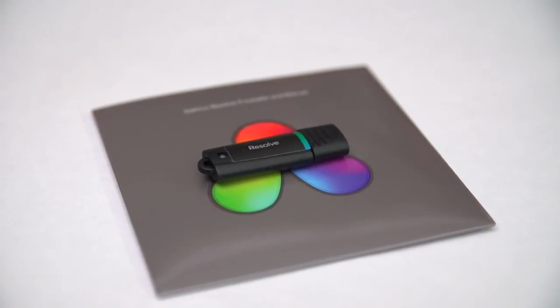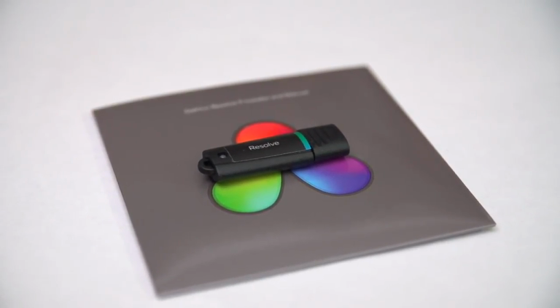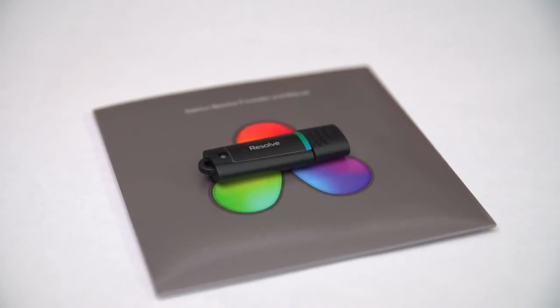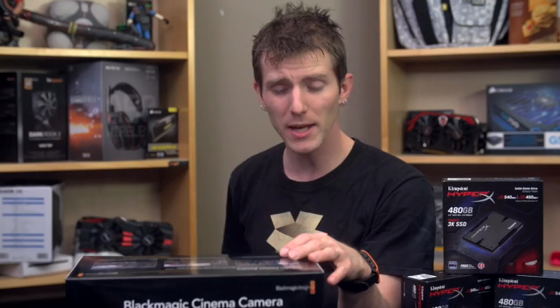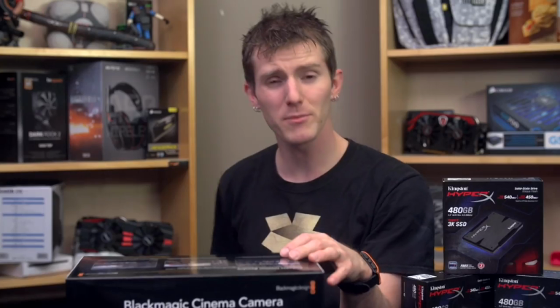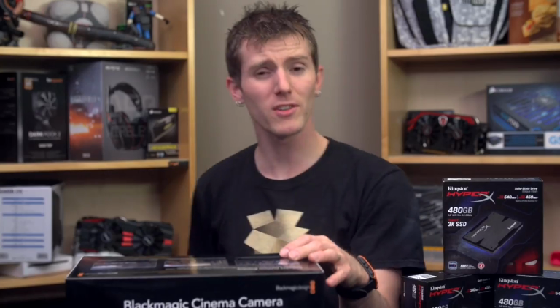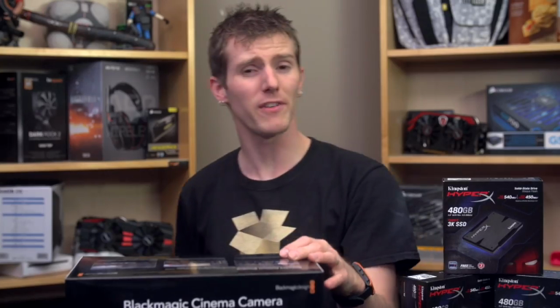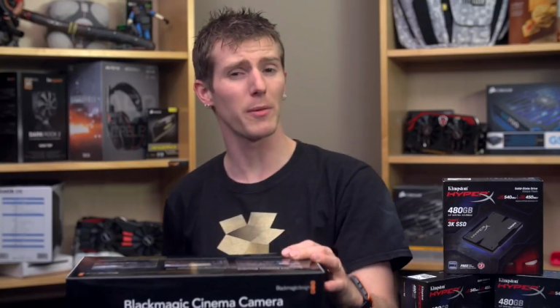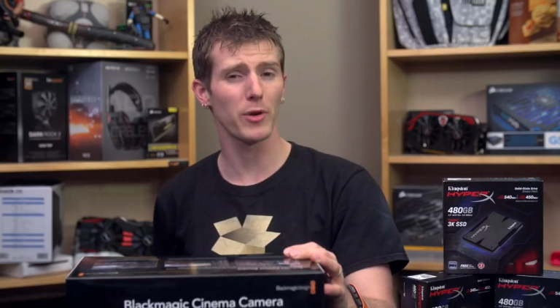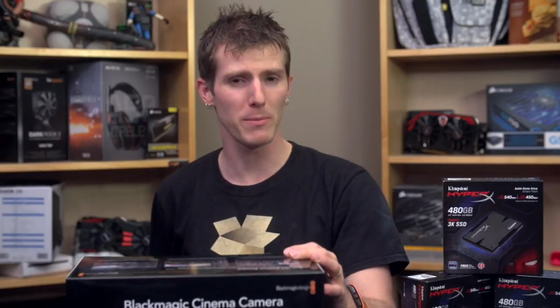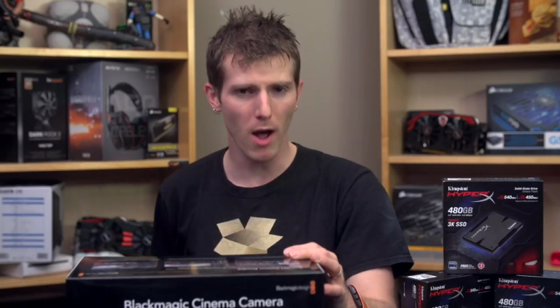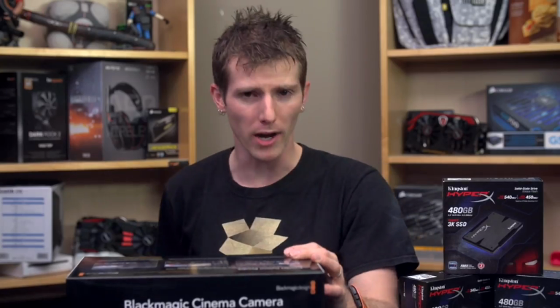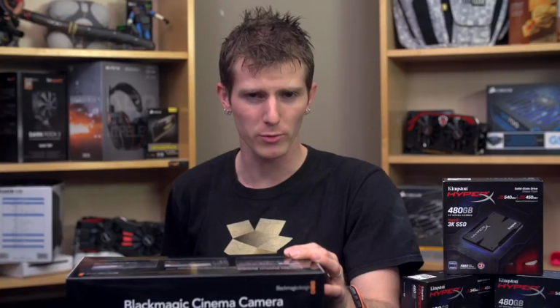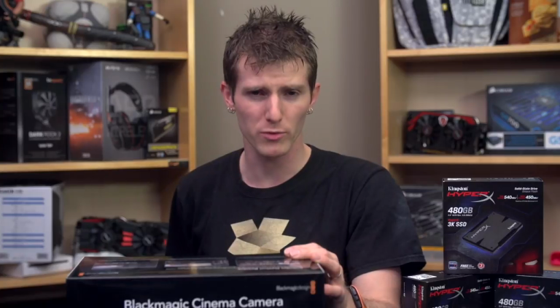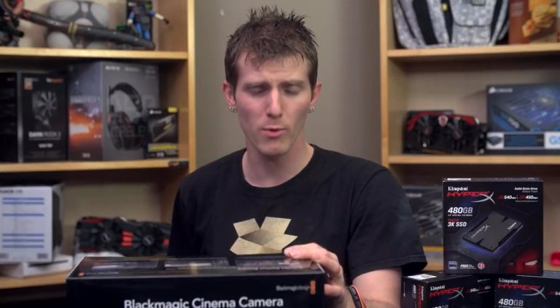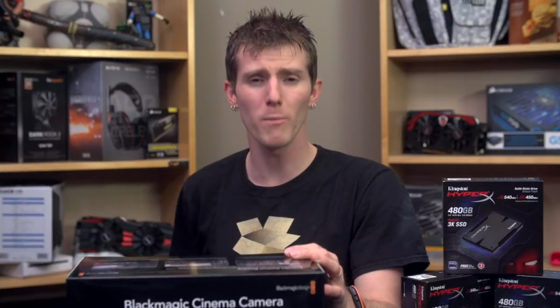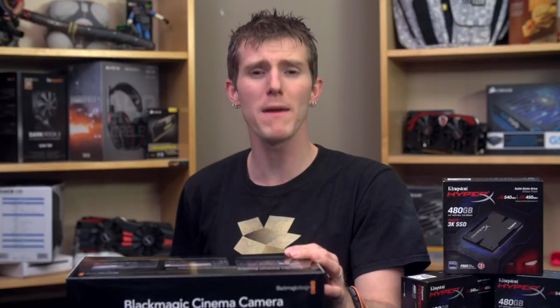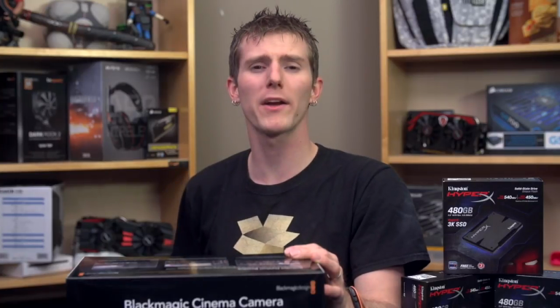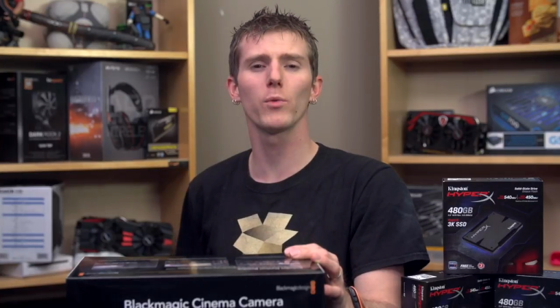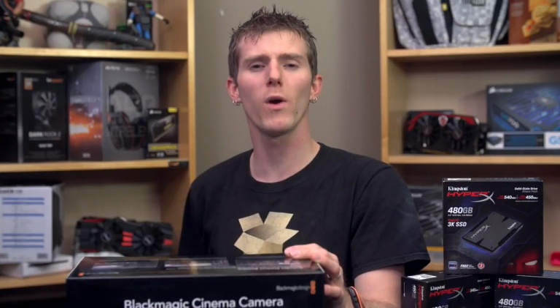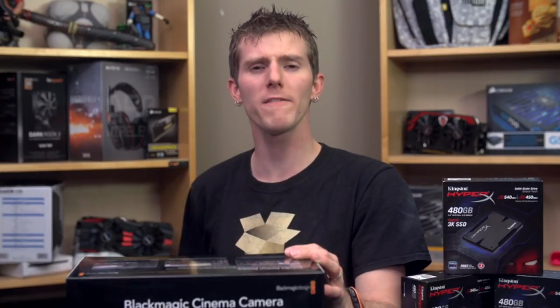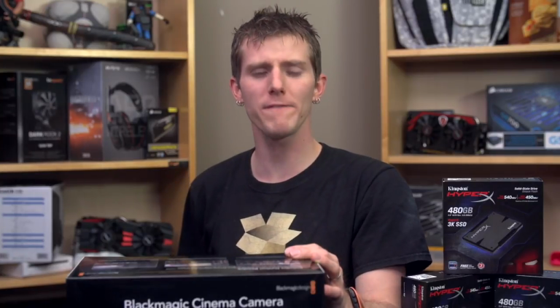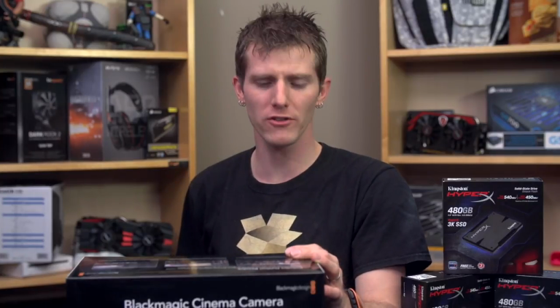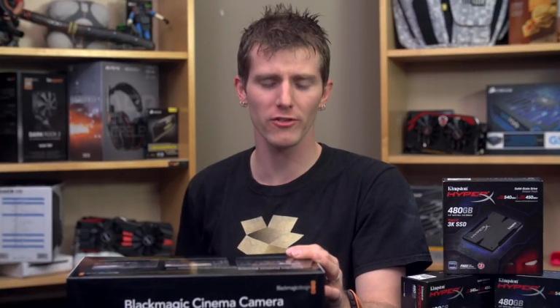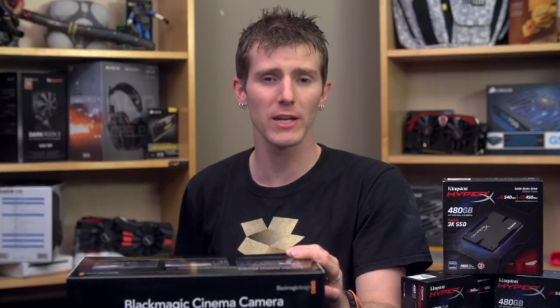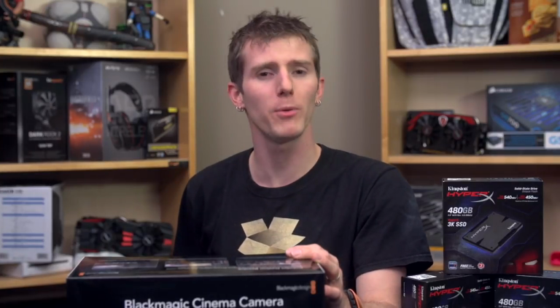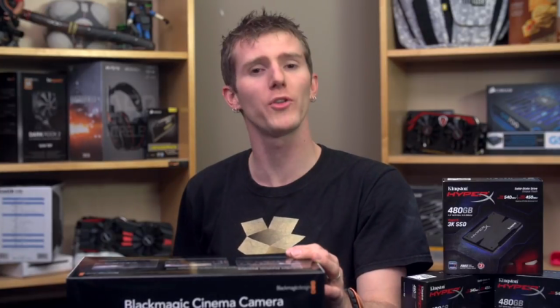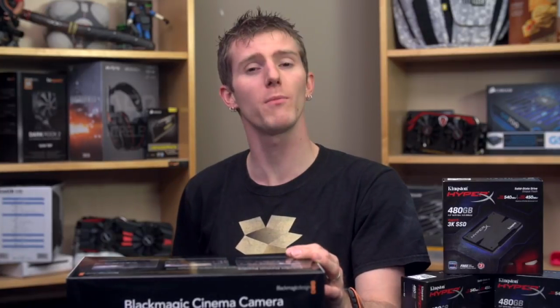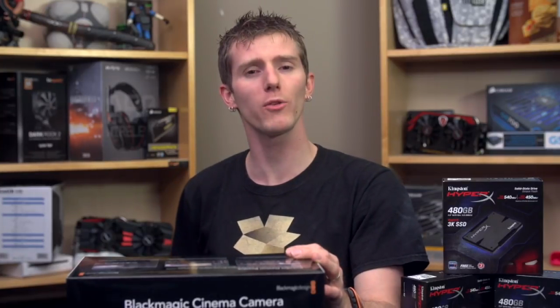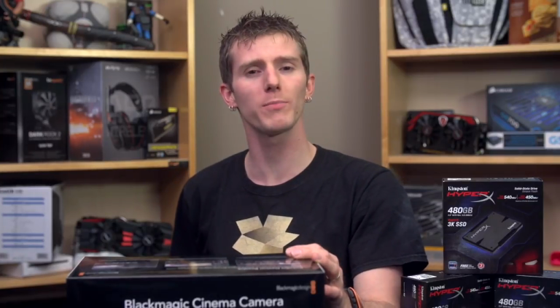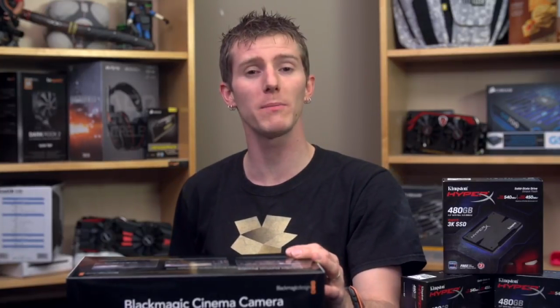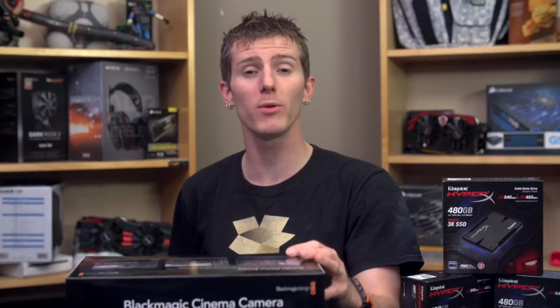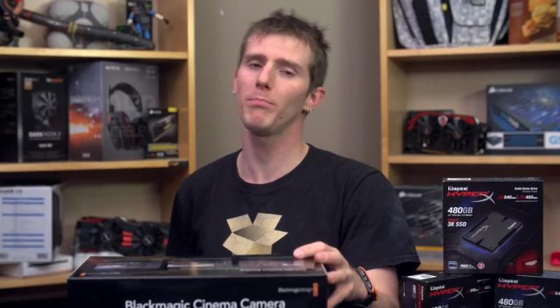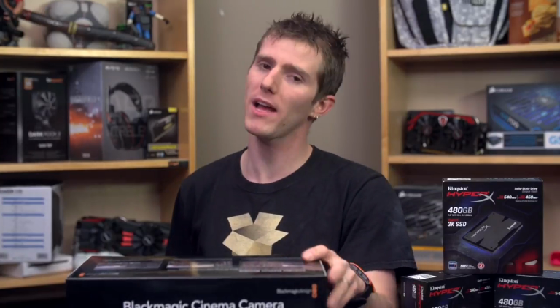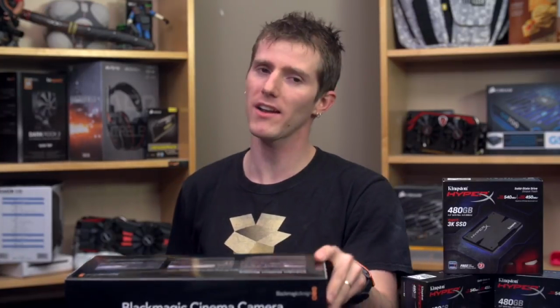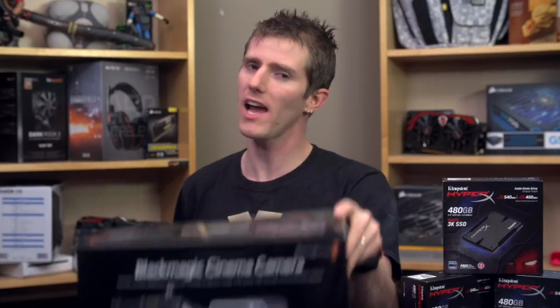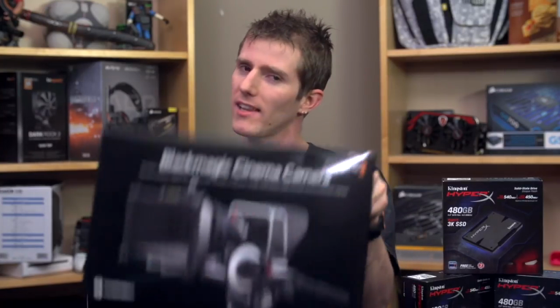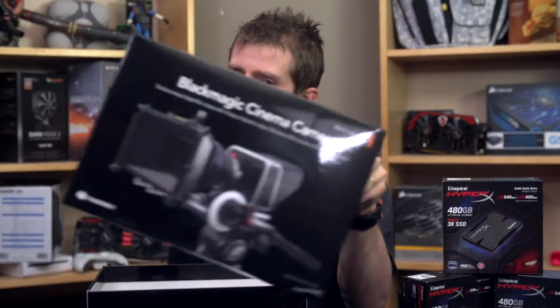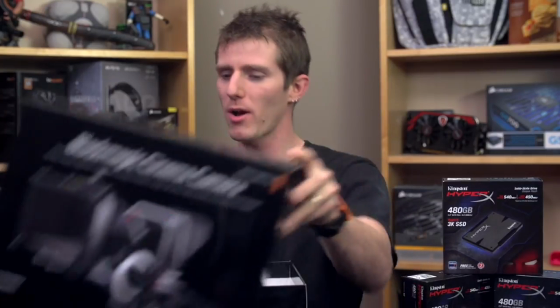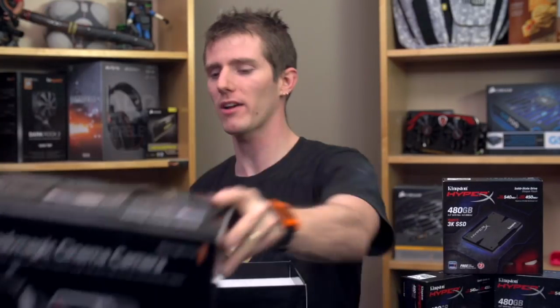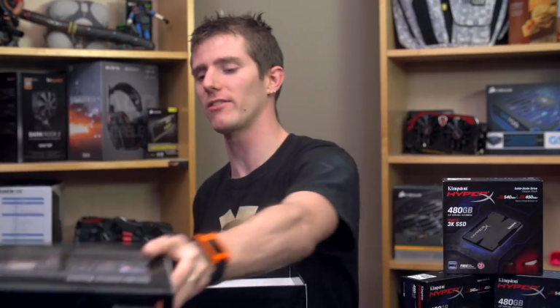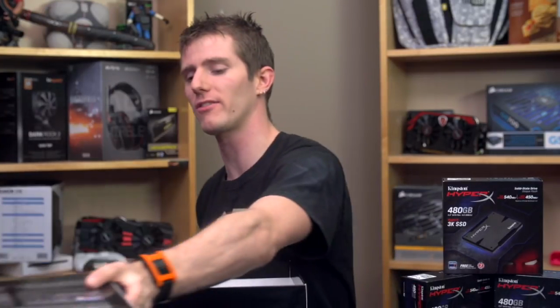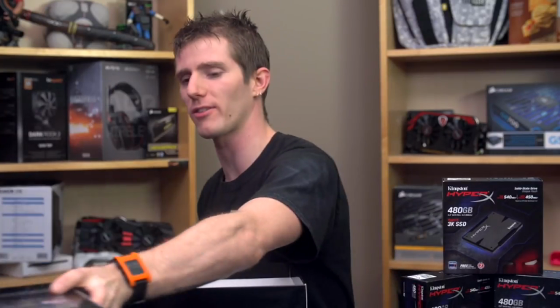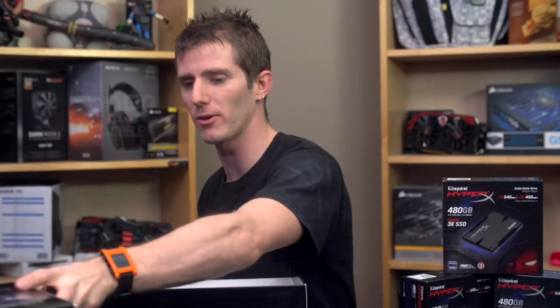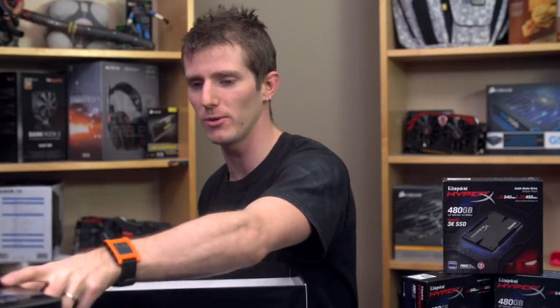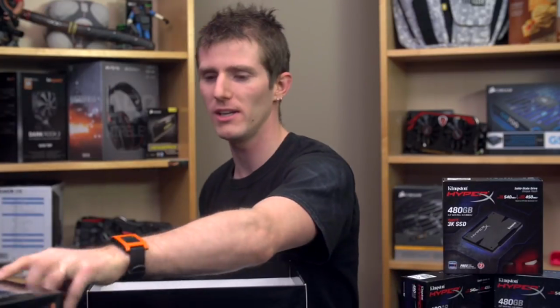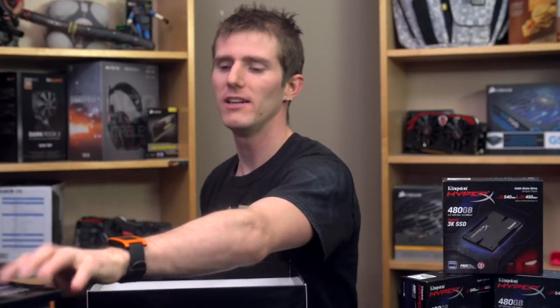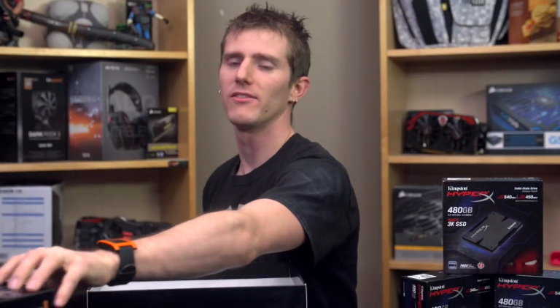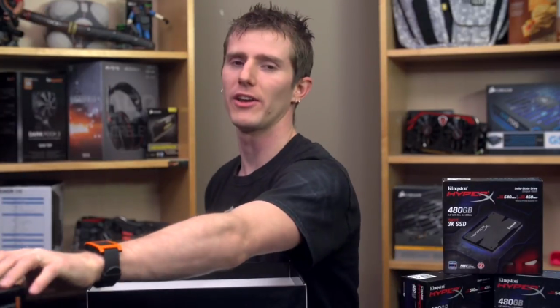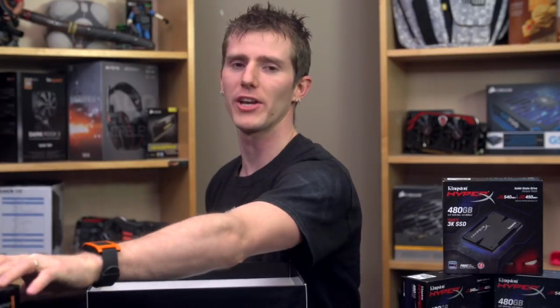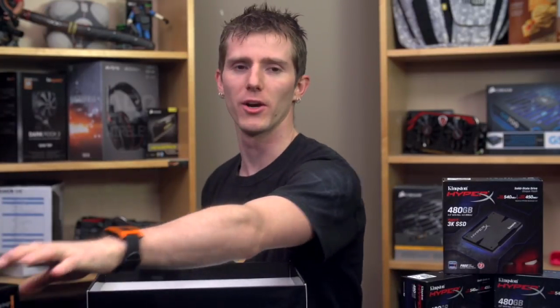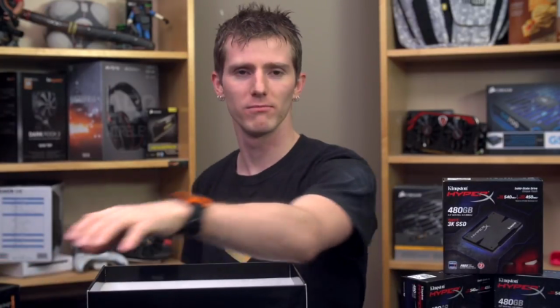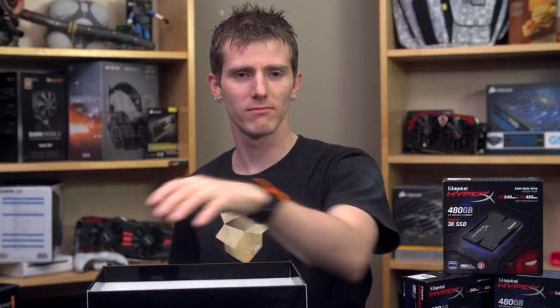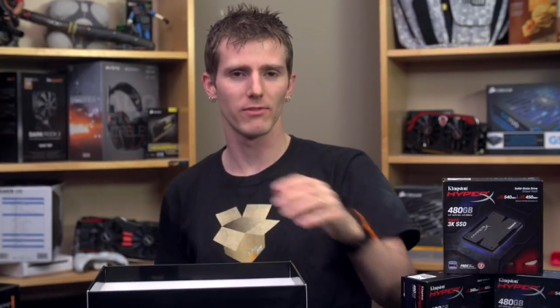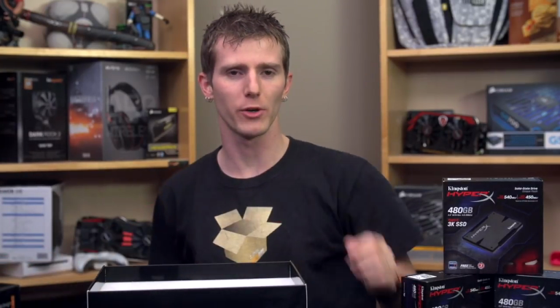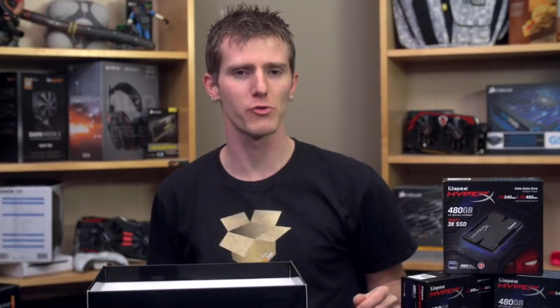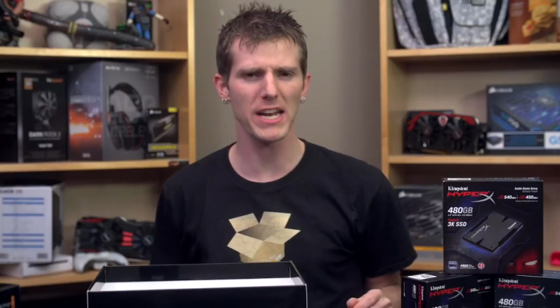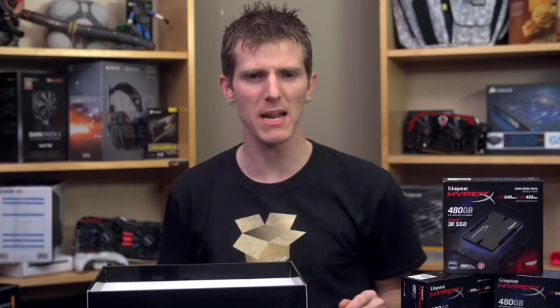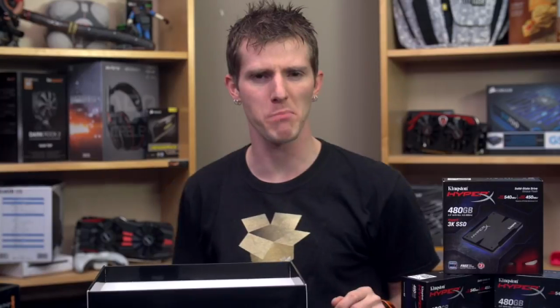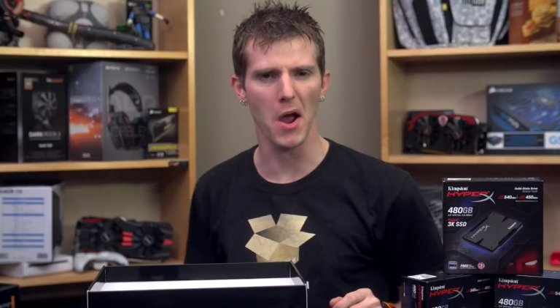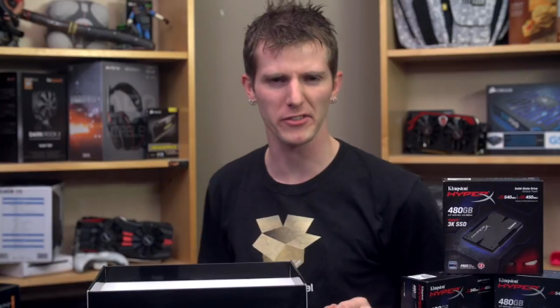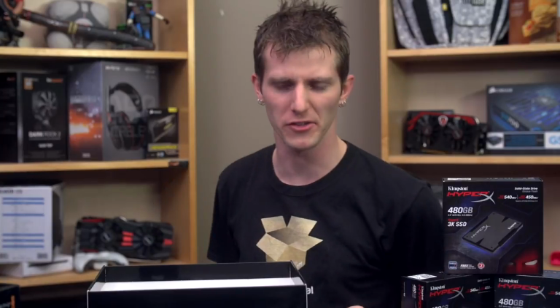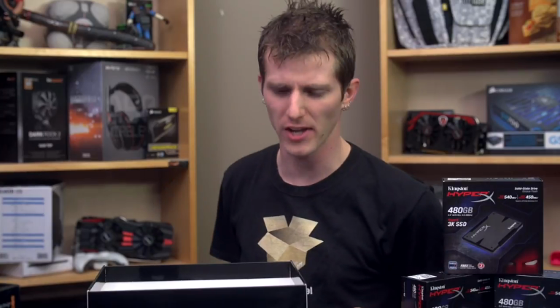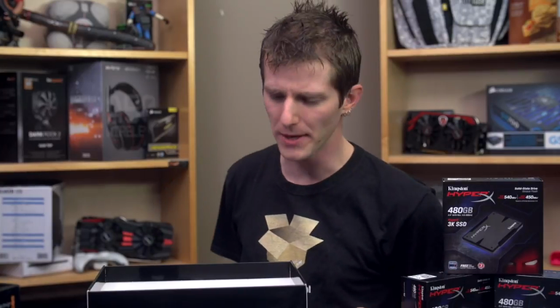And it comes in a very pretty box, which won't matter one fish's nipple to most people, but I like boxes, so there you go. They're great at box design.